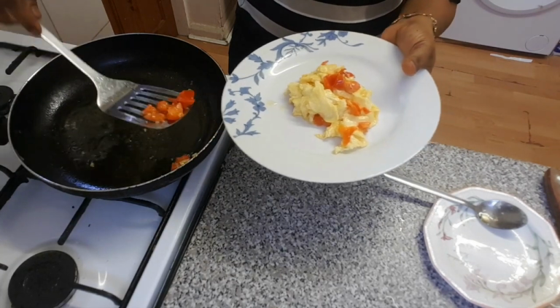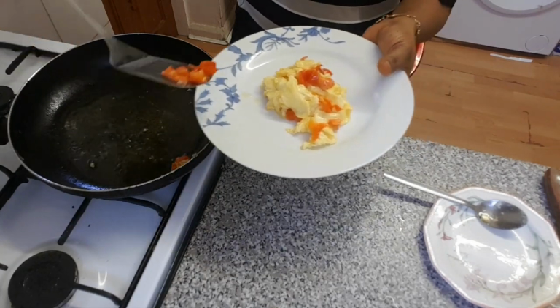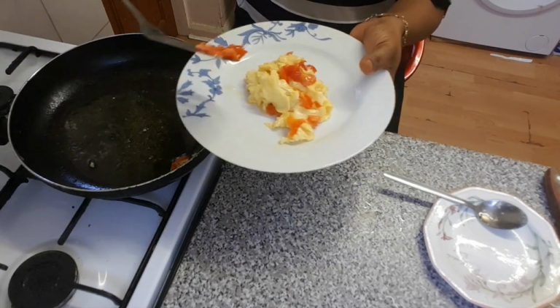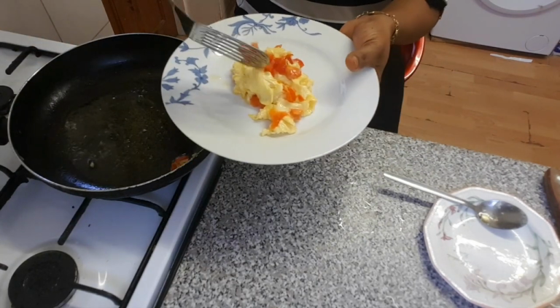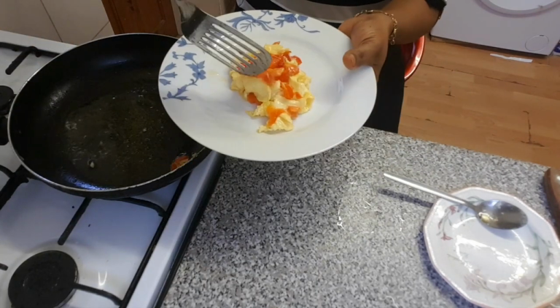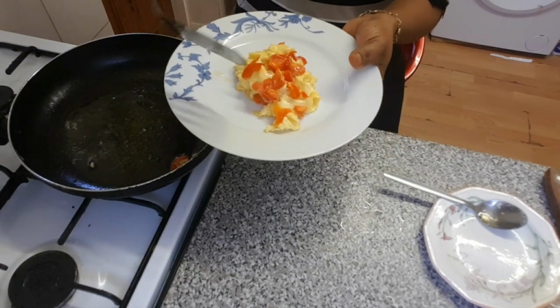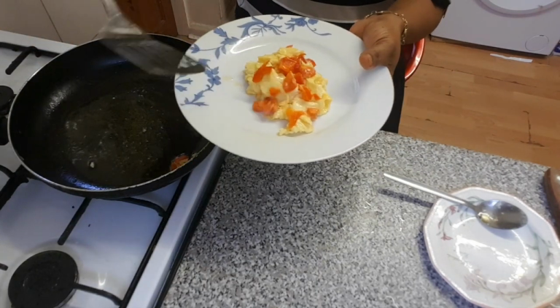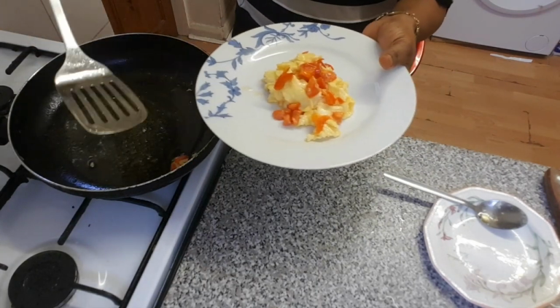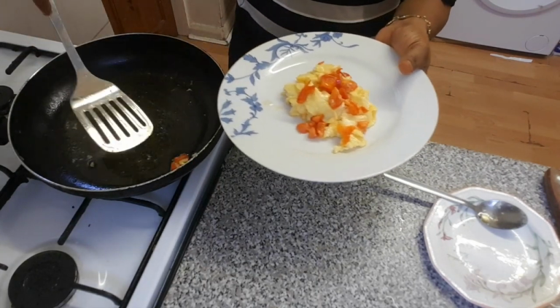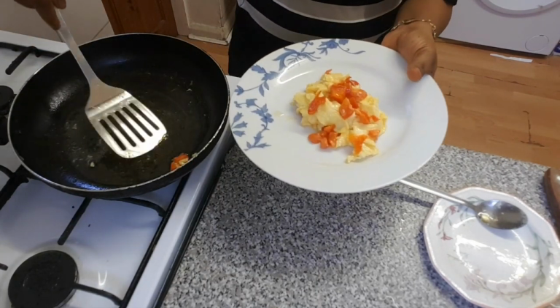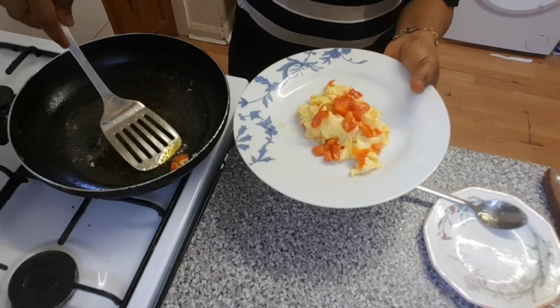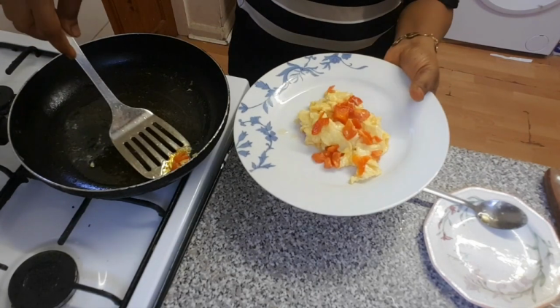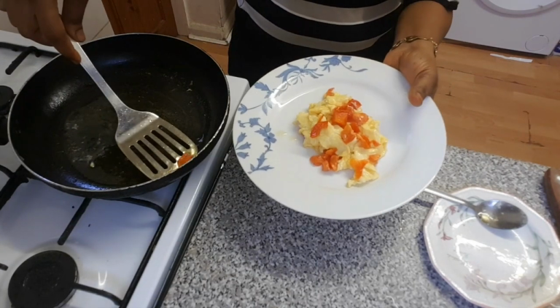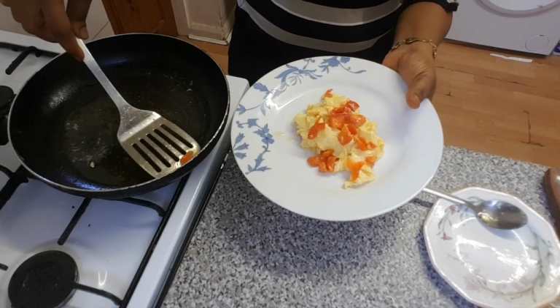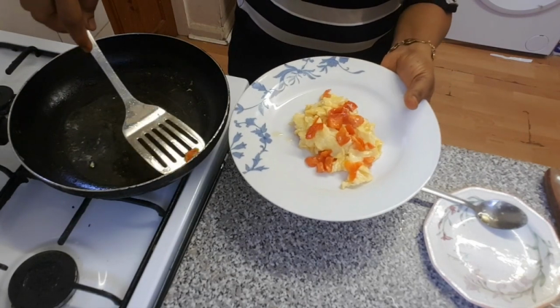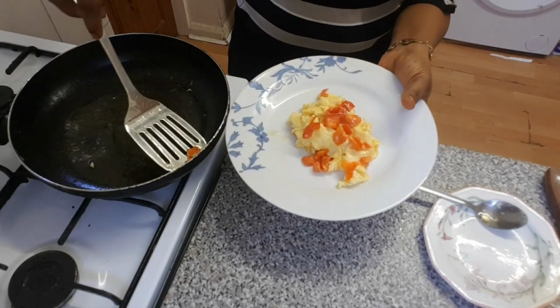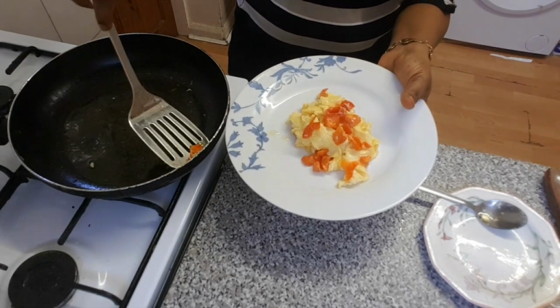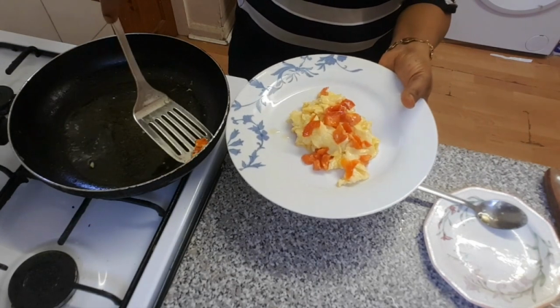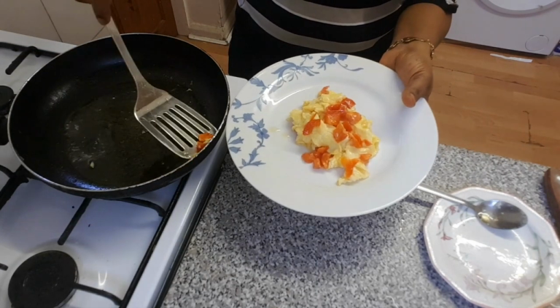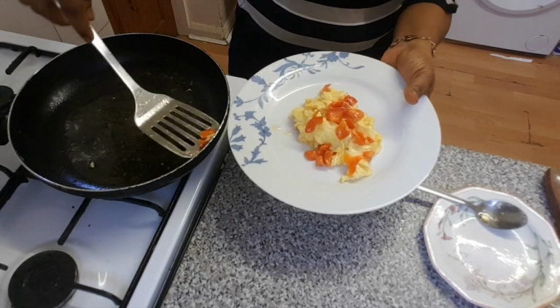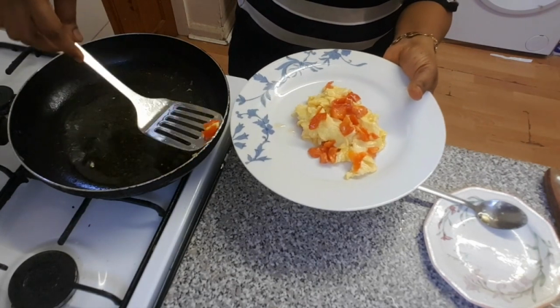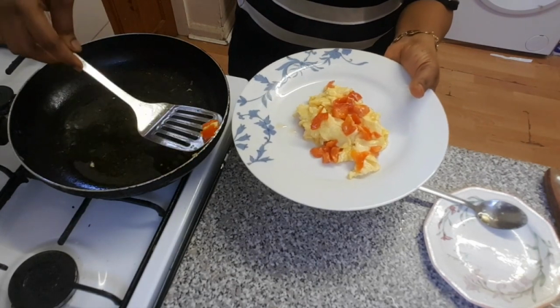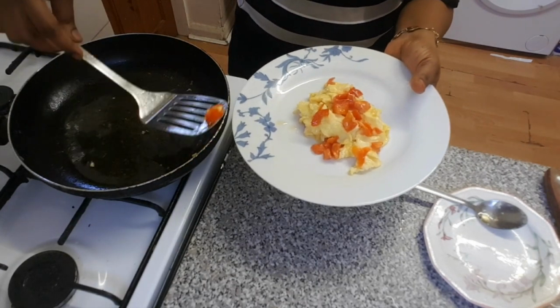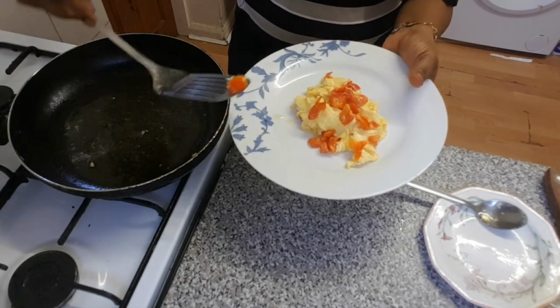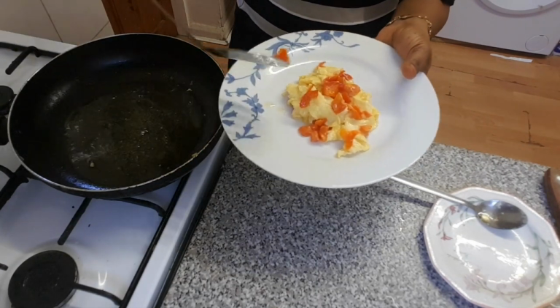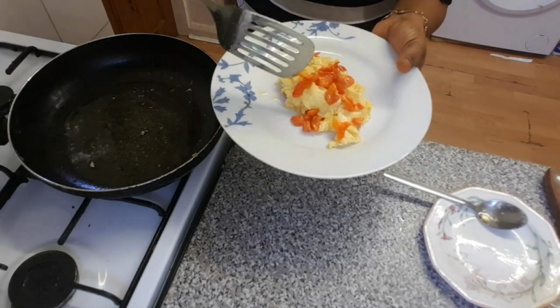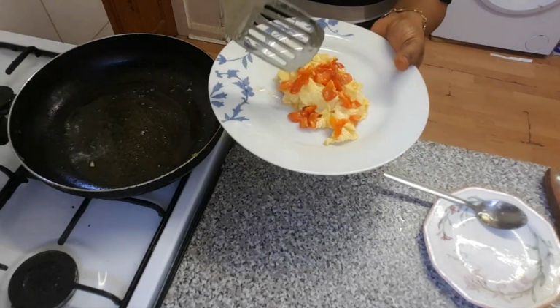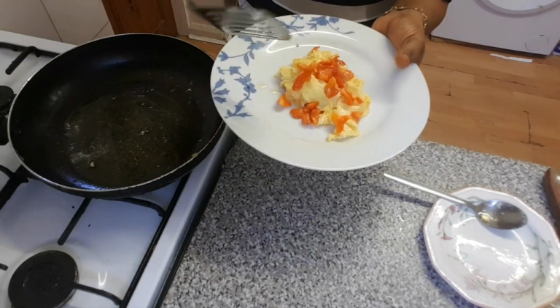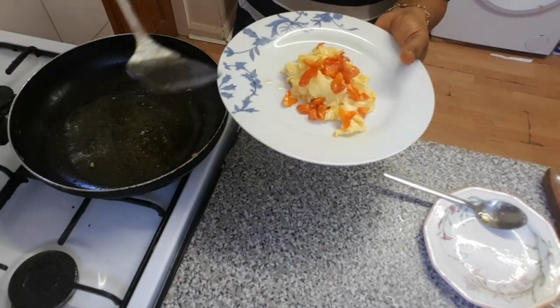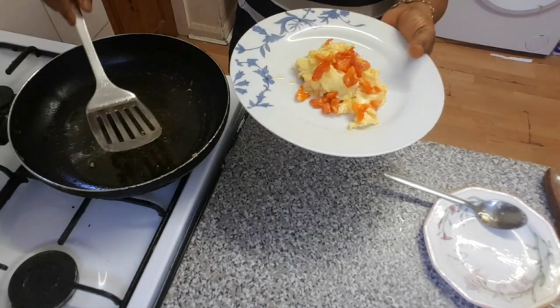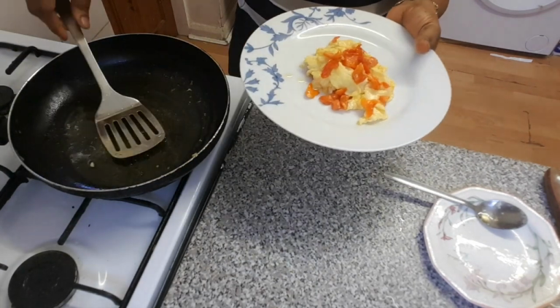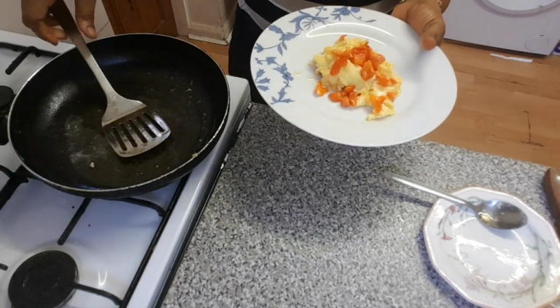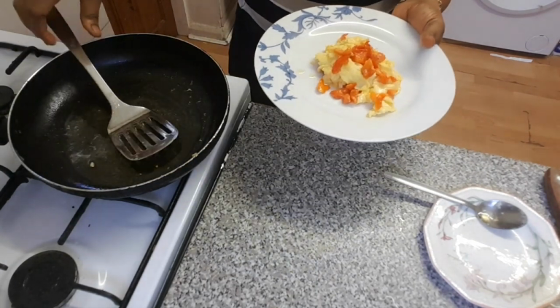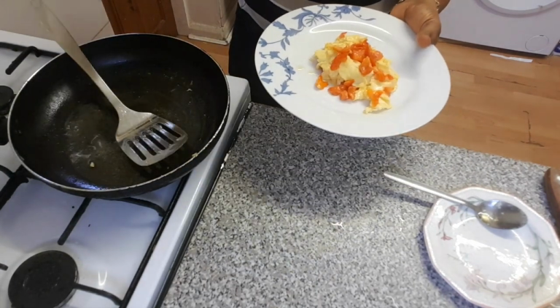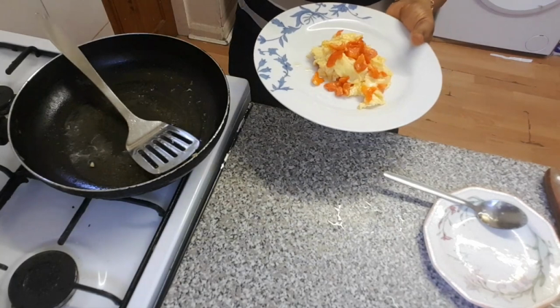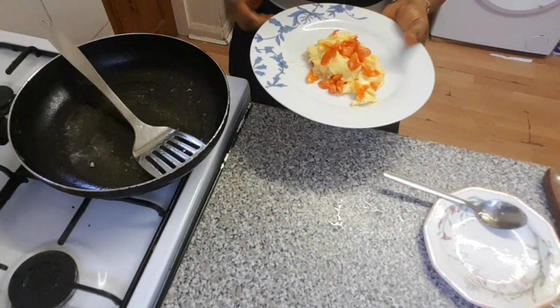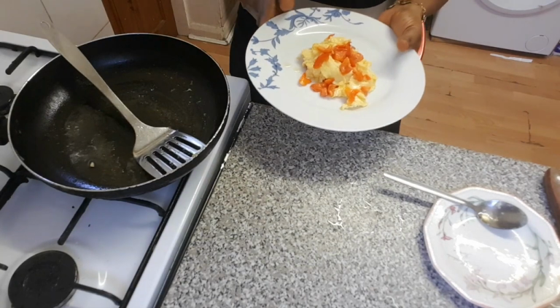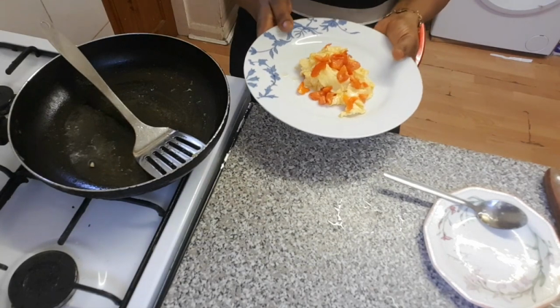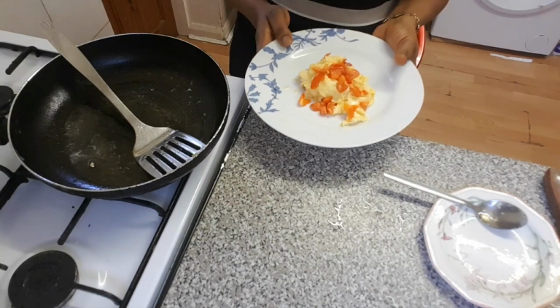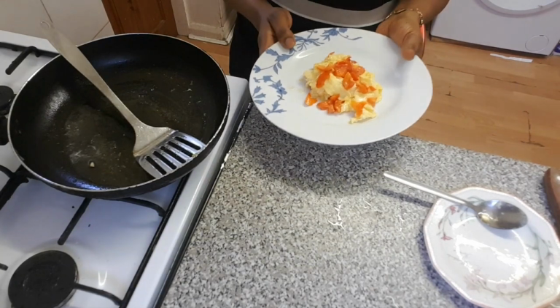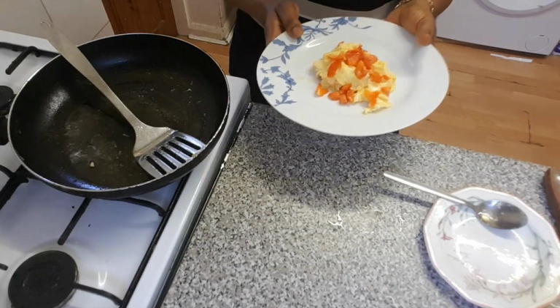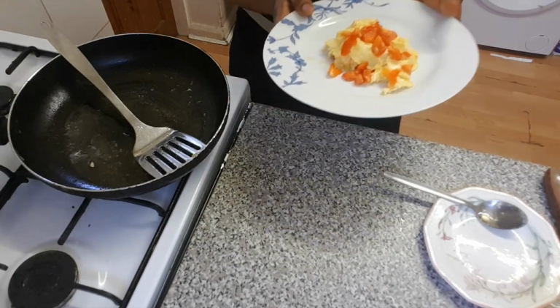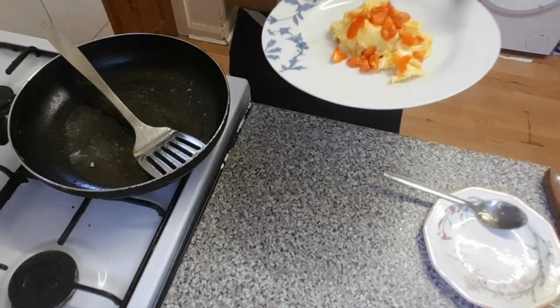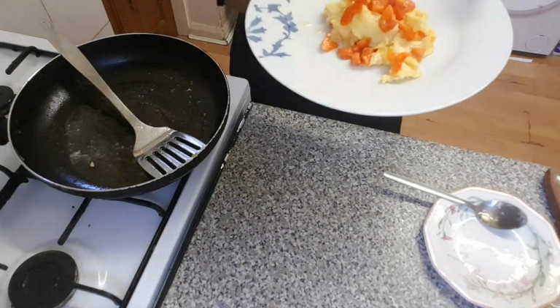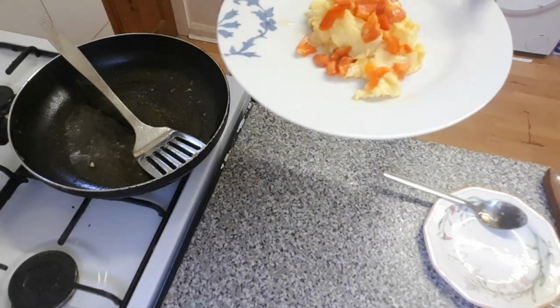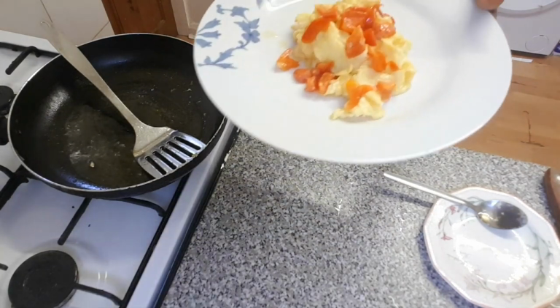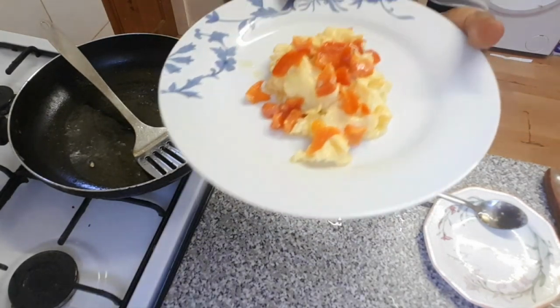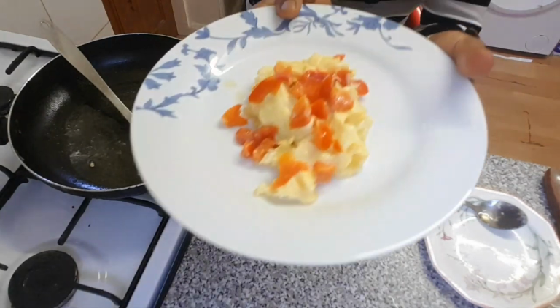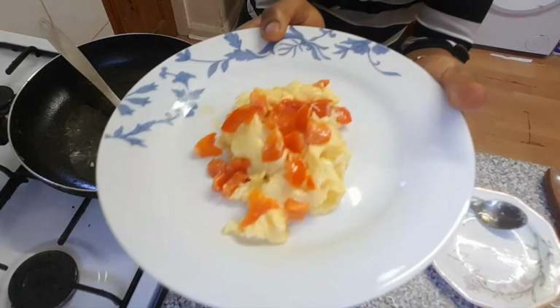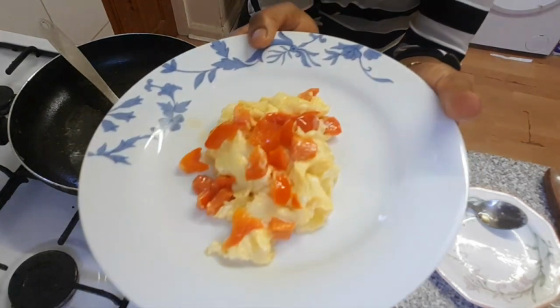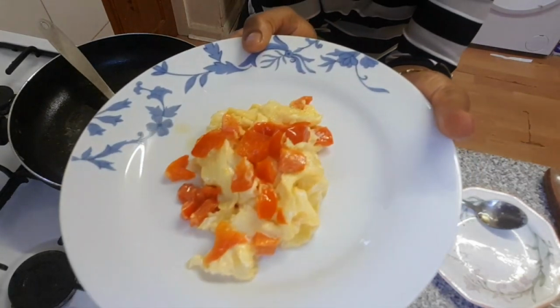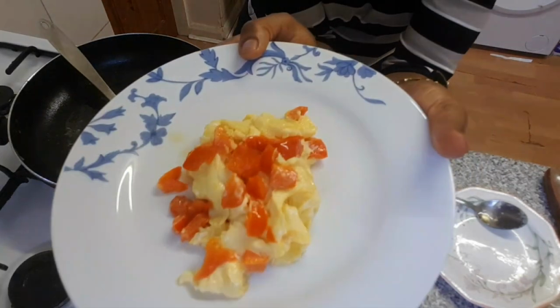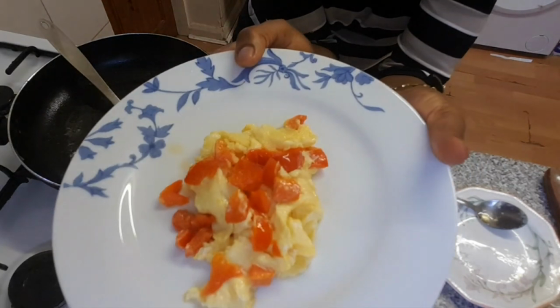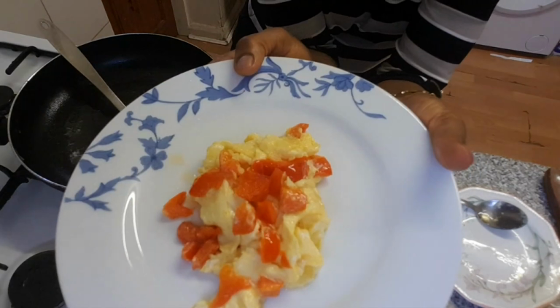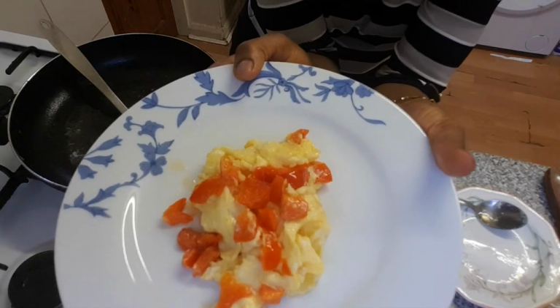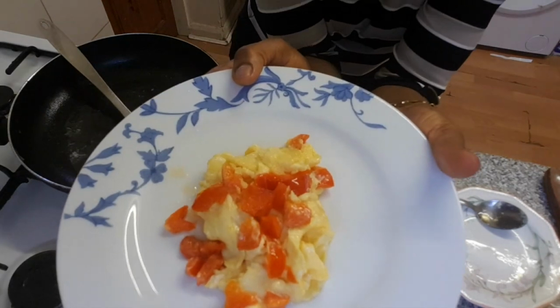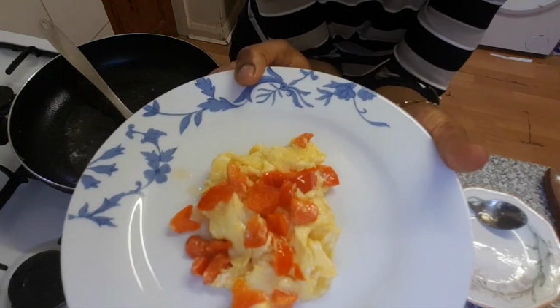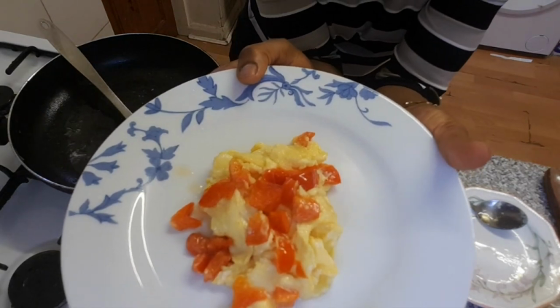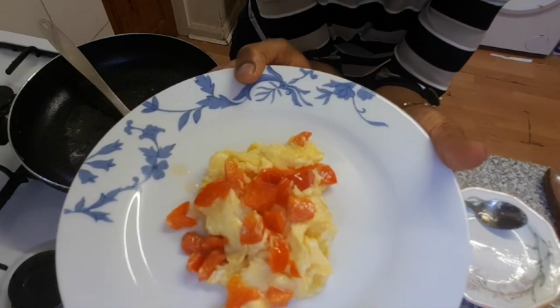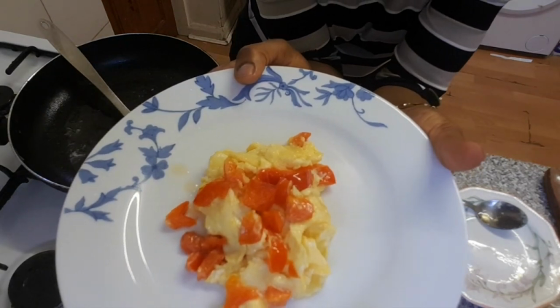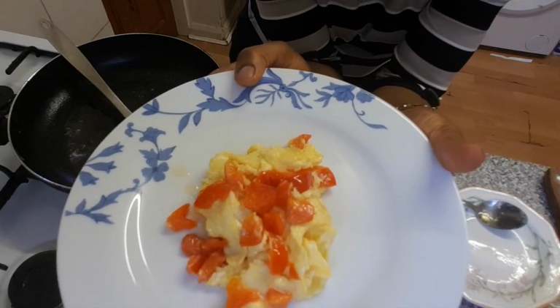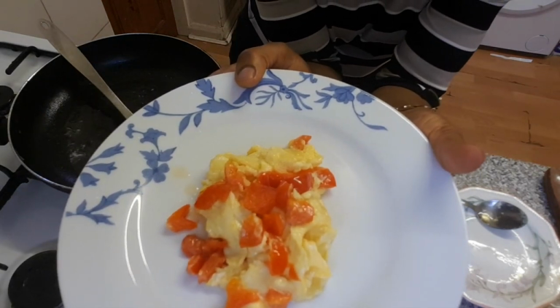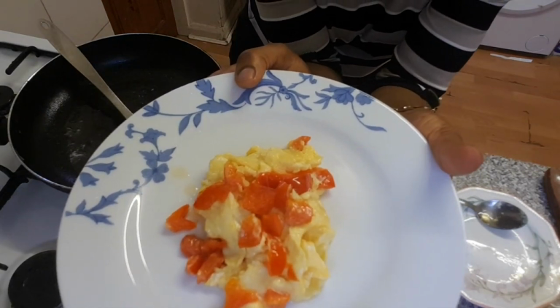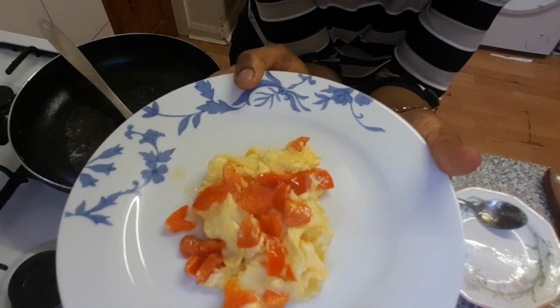I'm going to take all the pepper out onto the plate. That's it — nice!